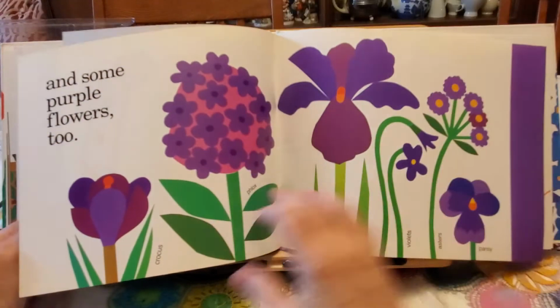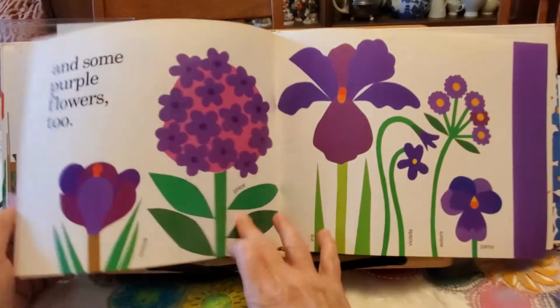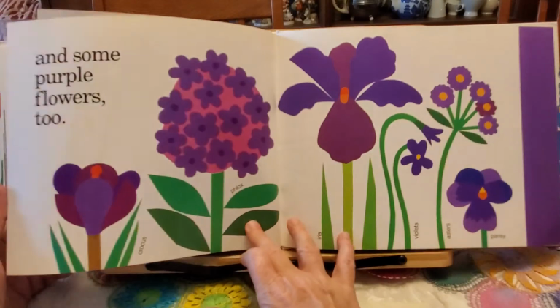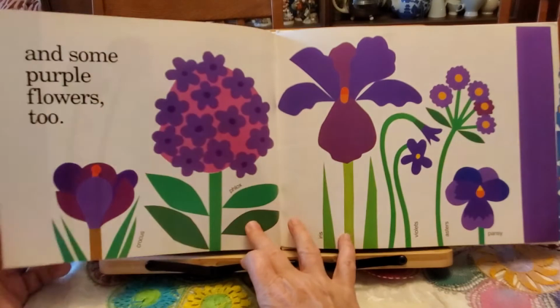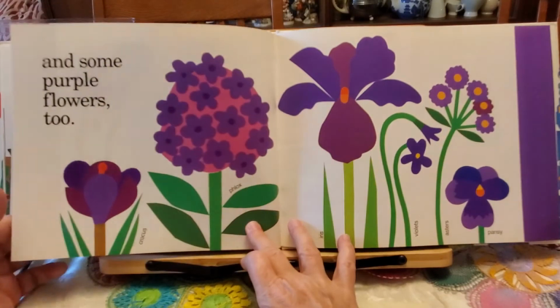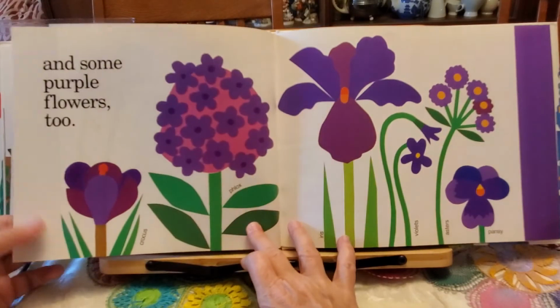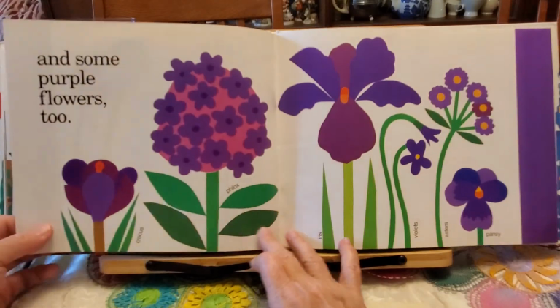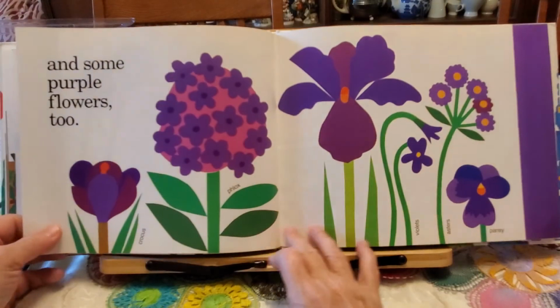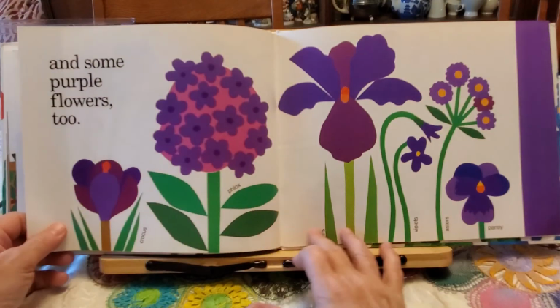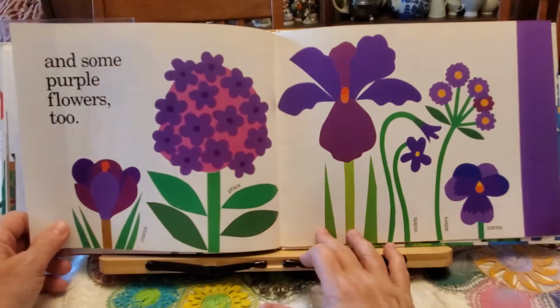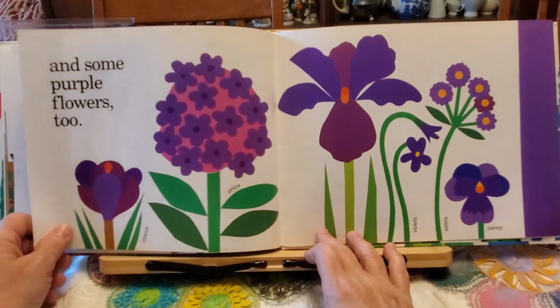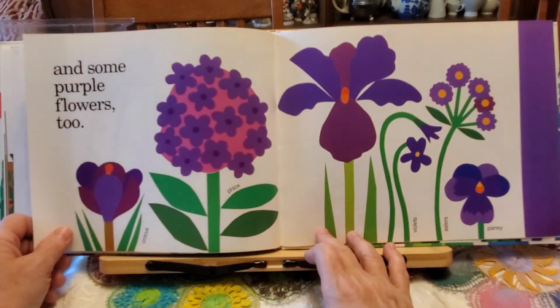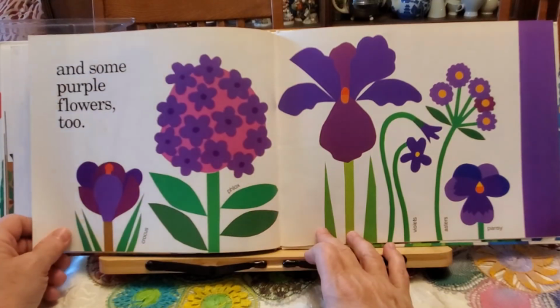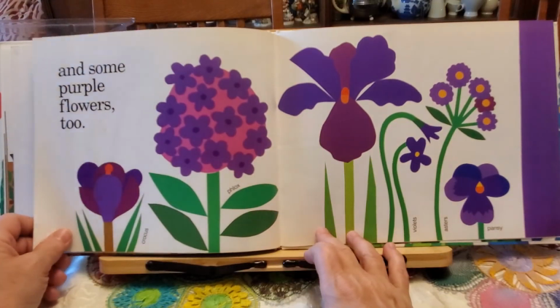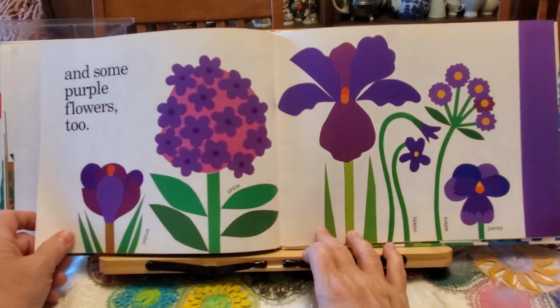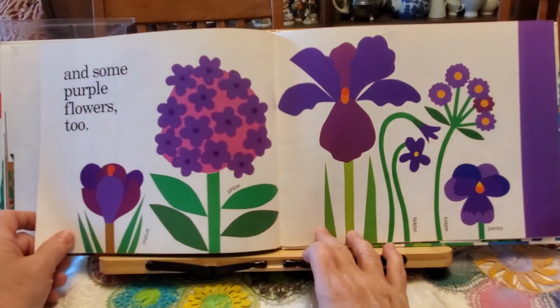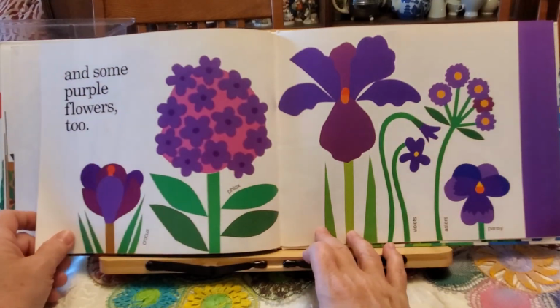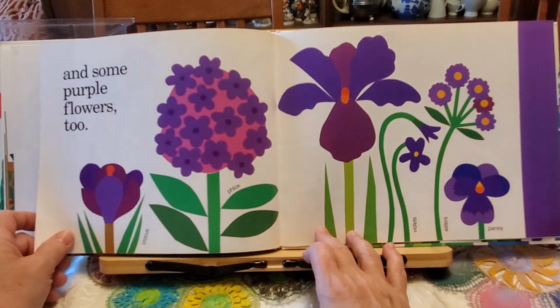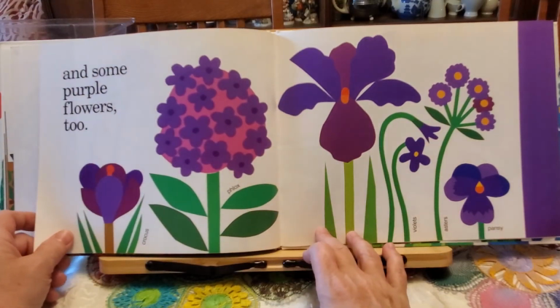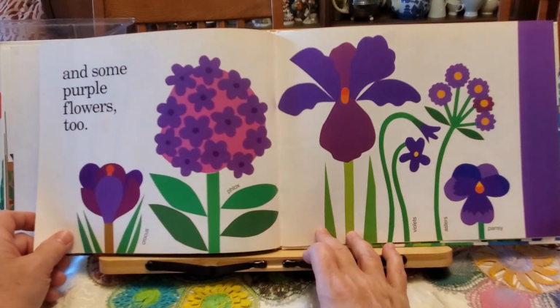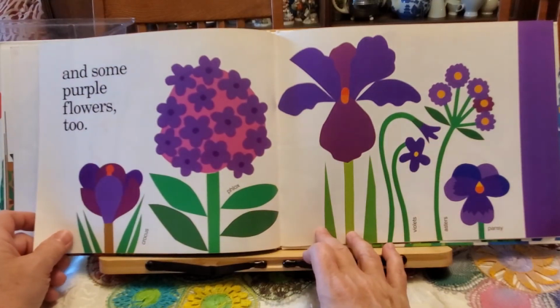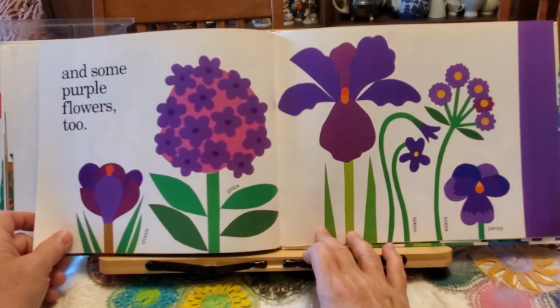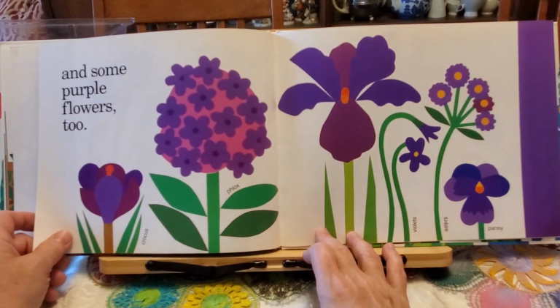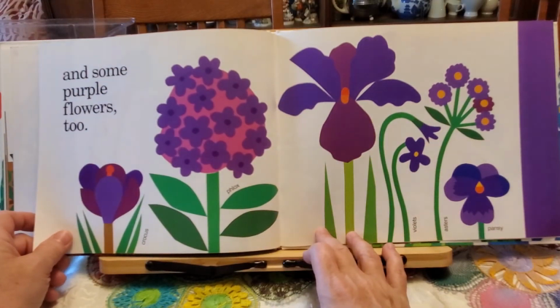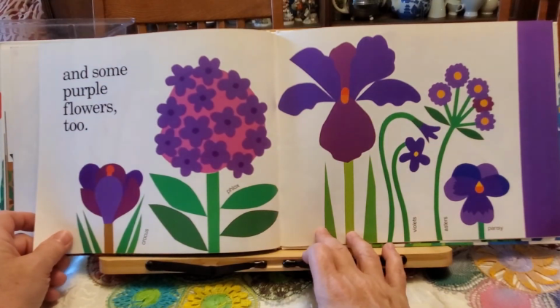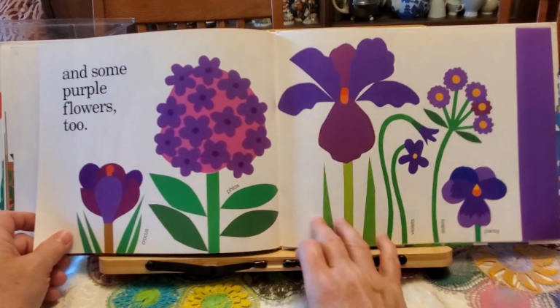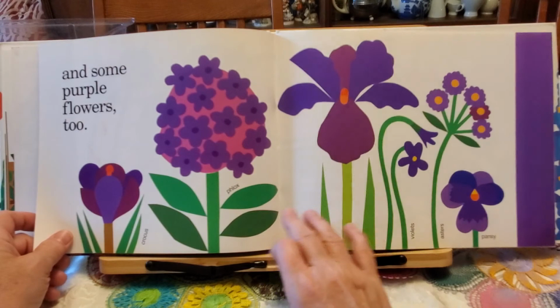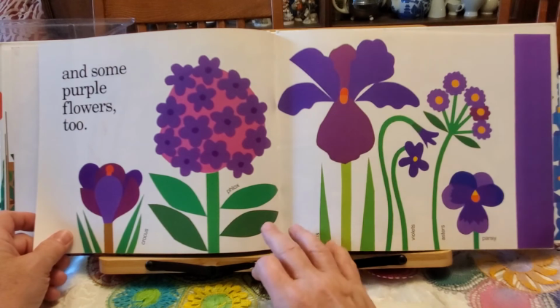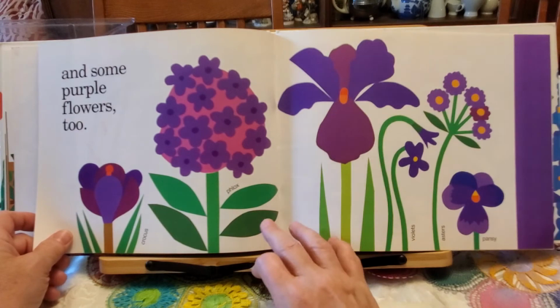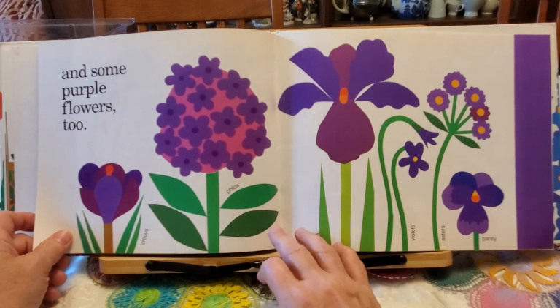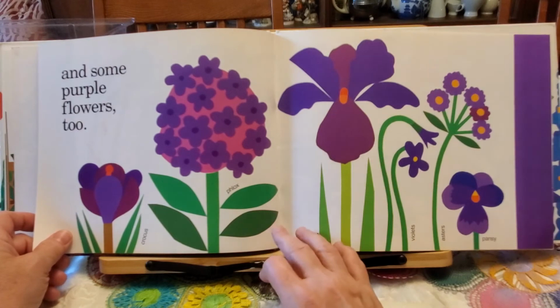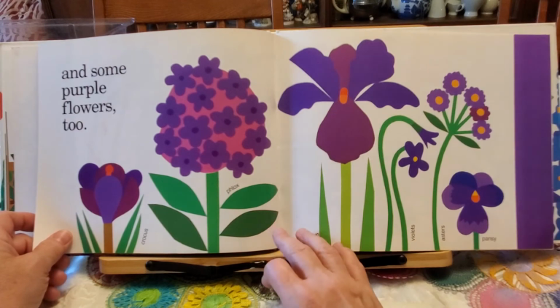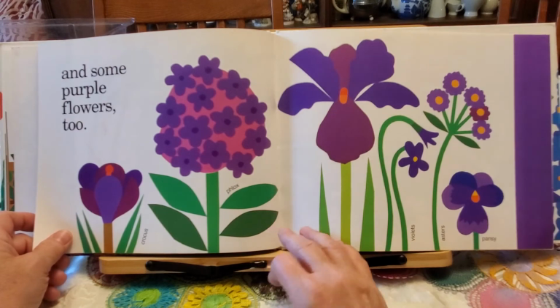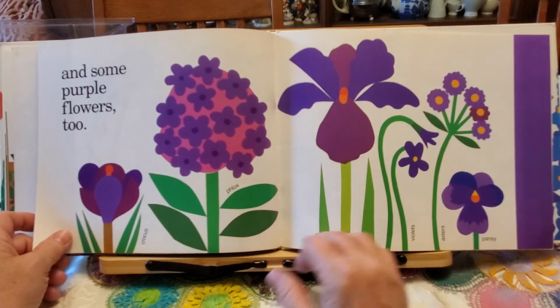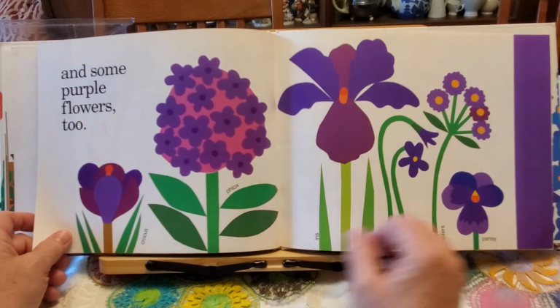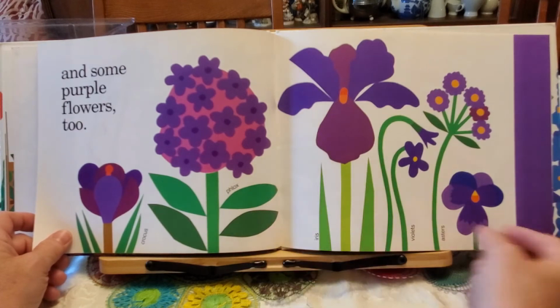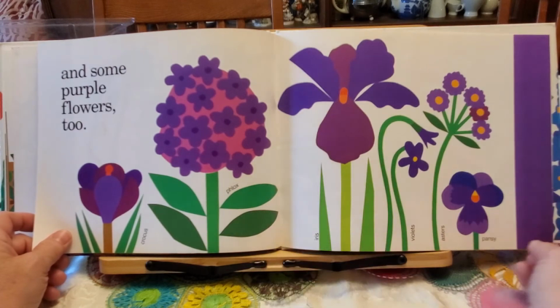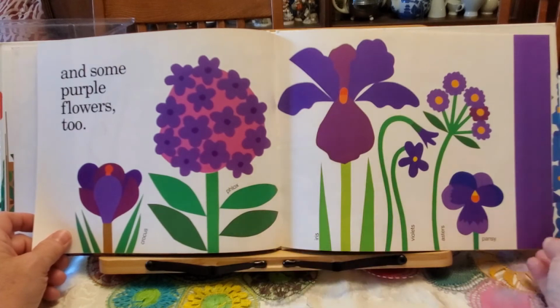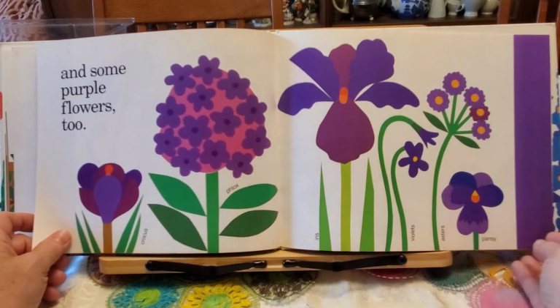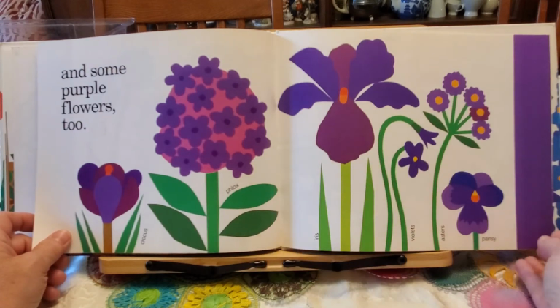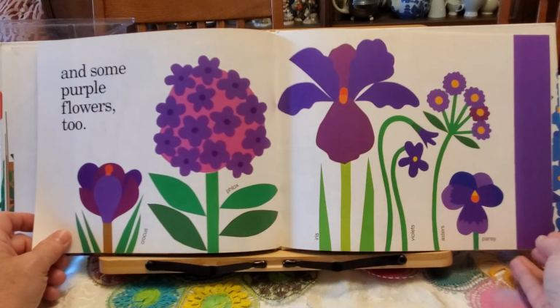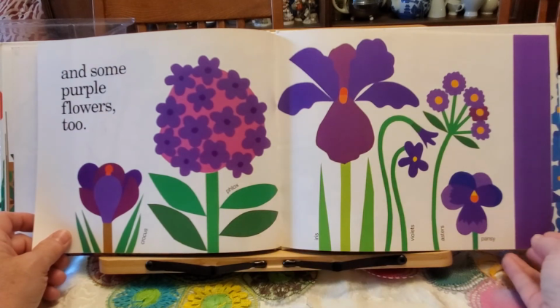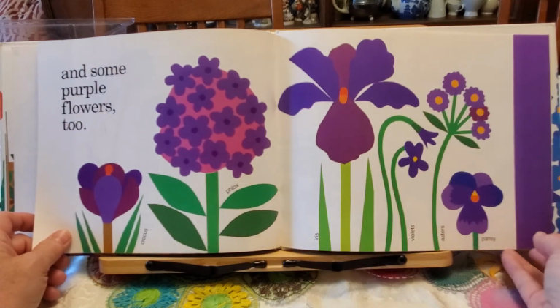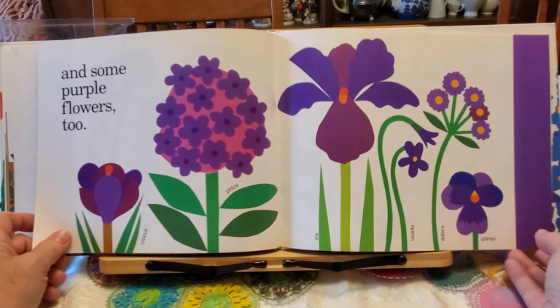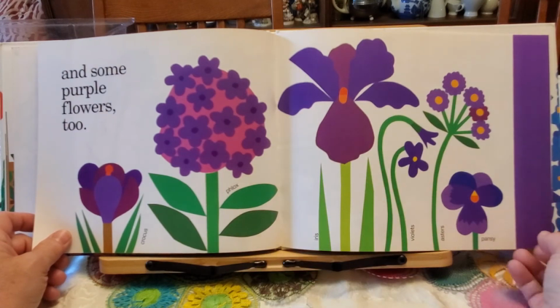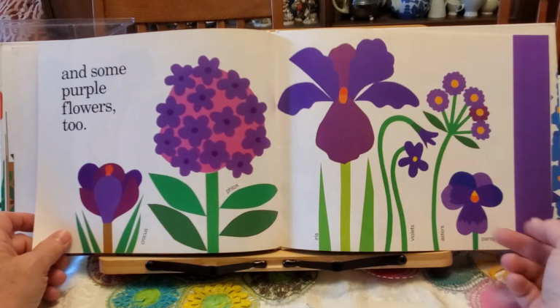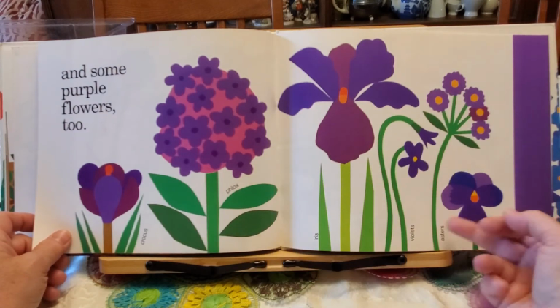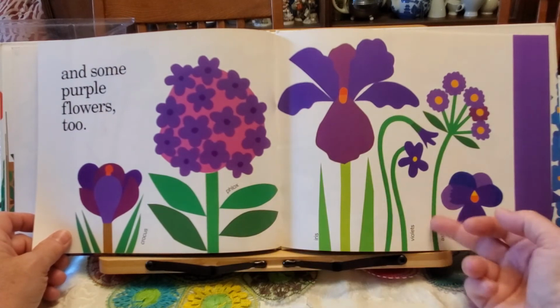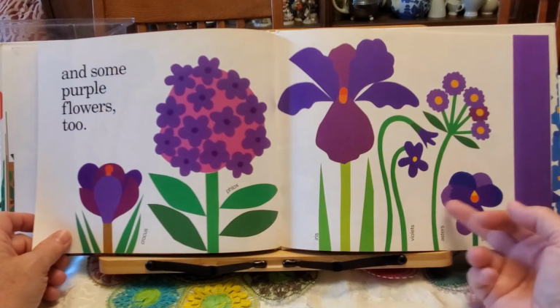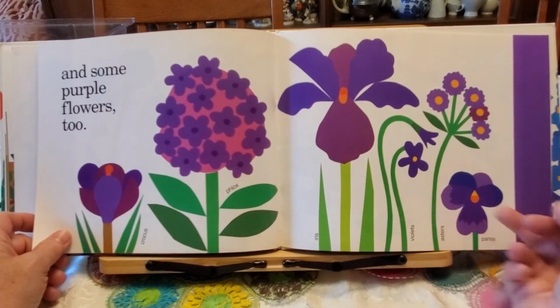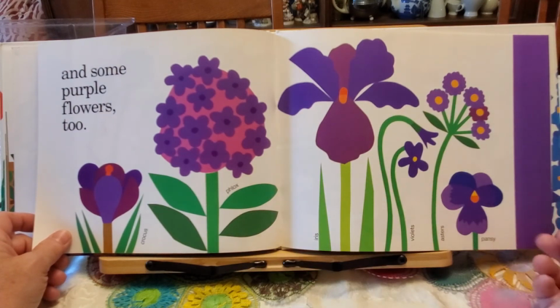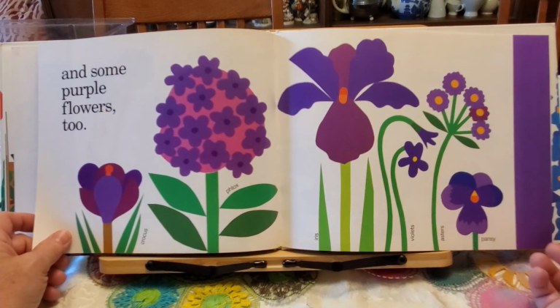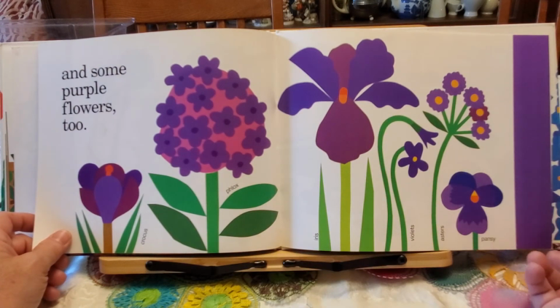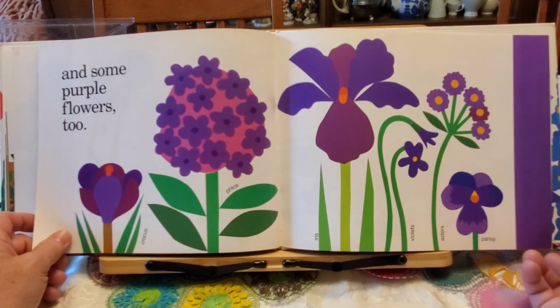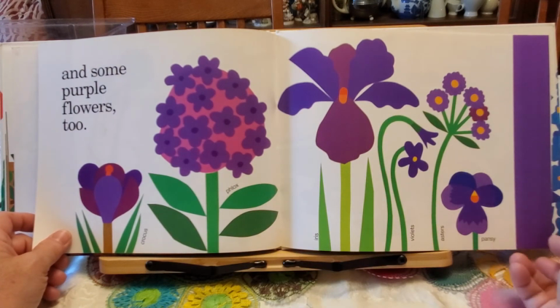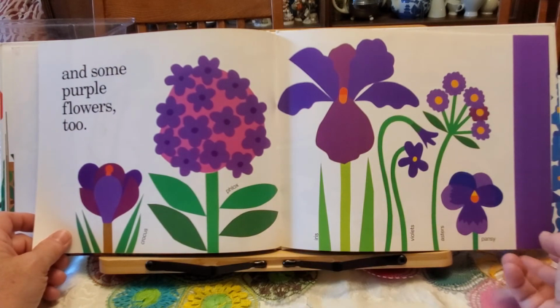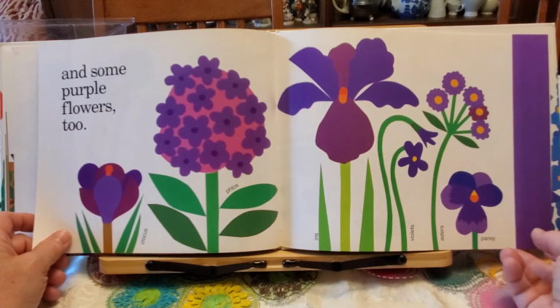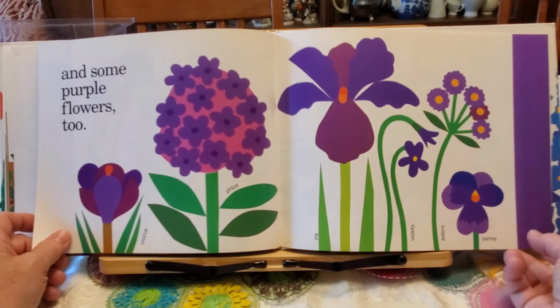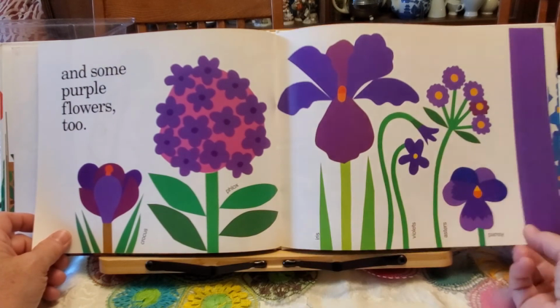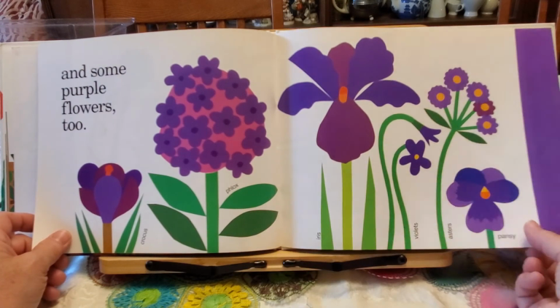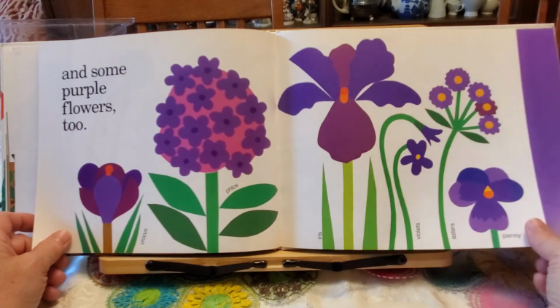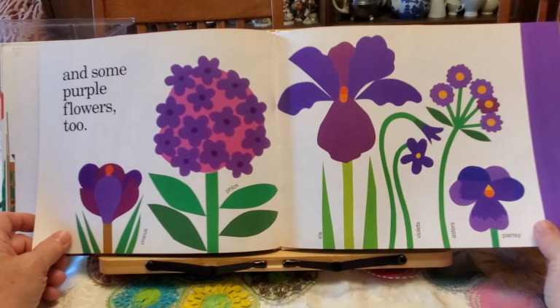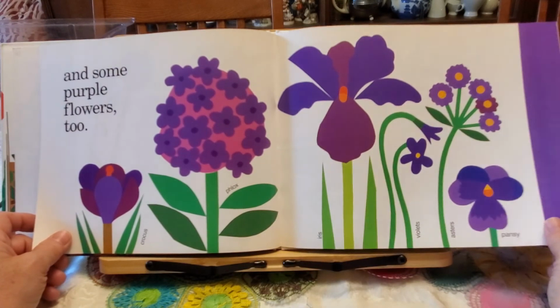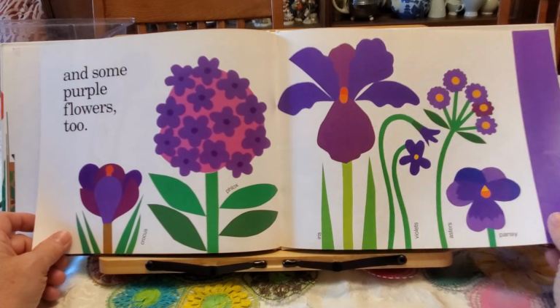And some purple flowers too: crocus, phlox, violets, asters, and pansy.